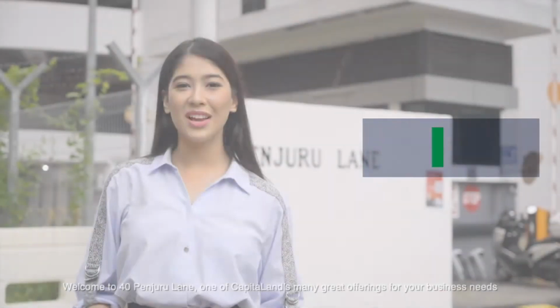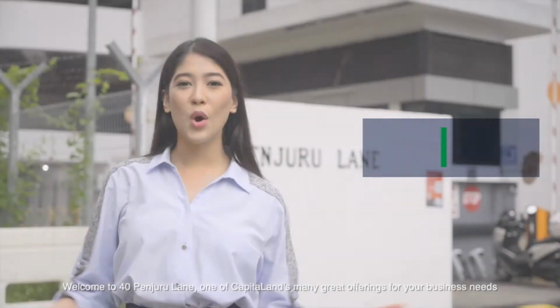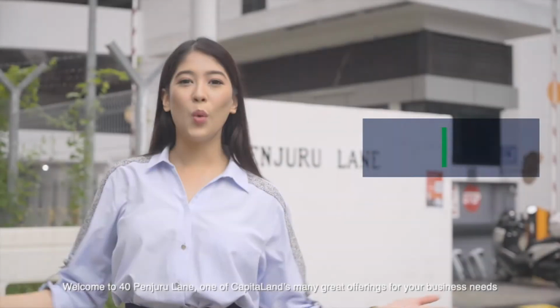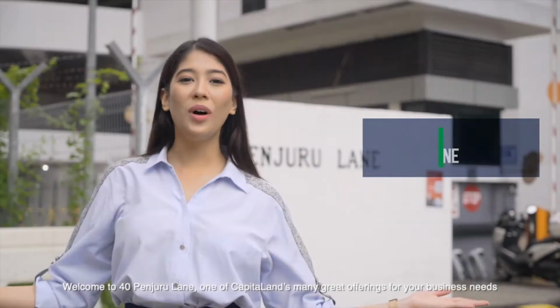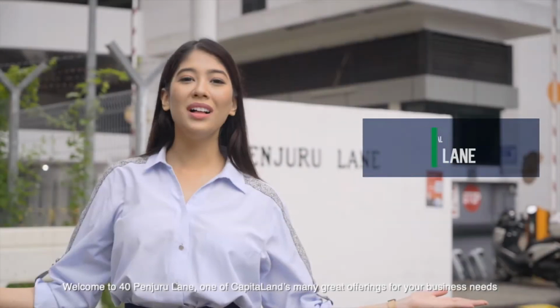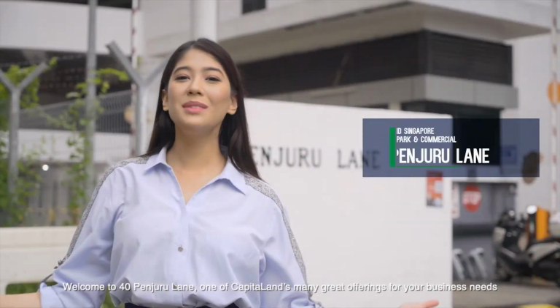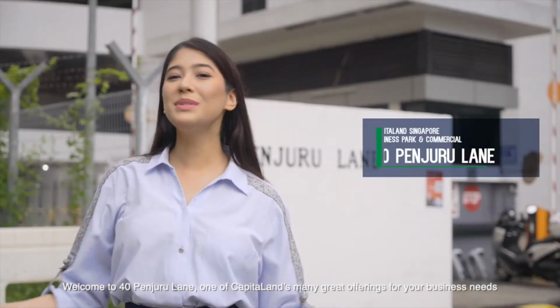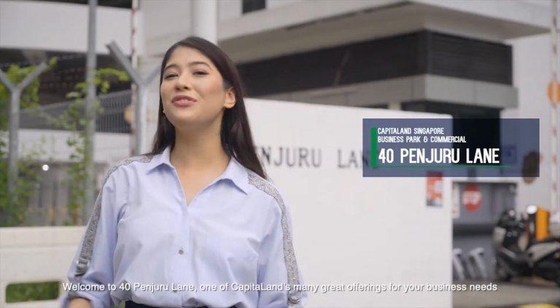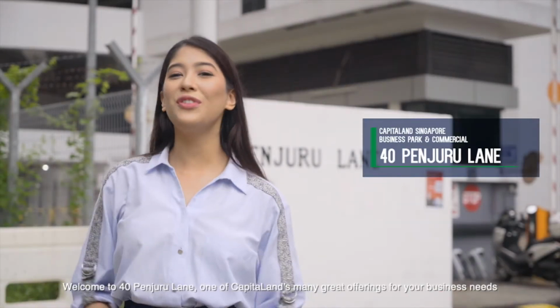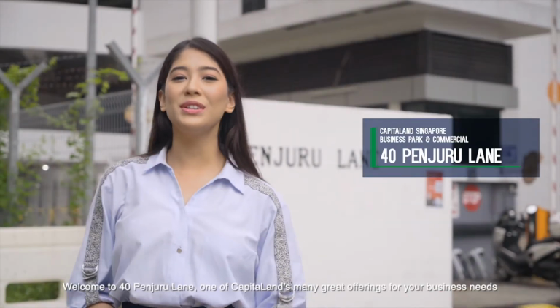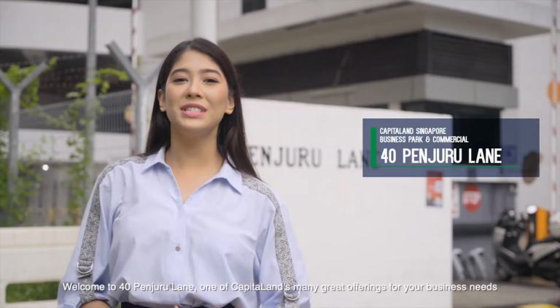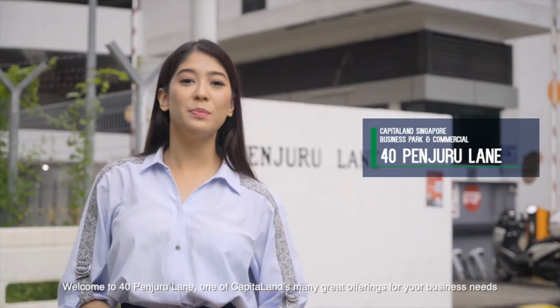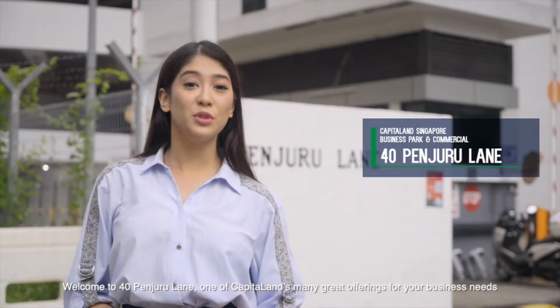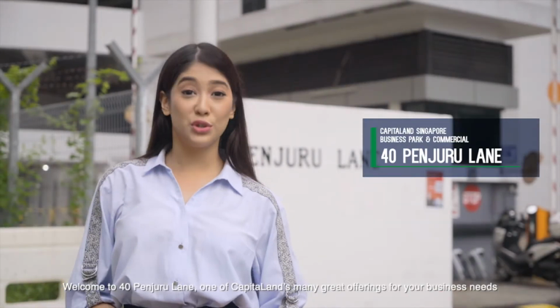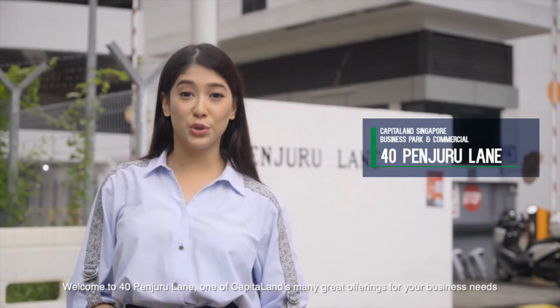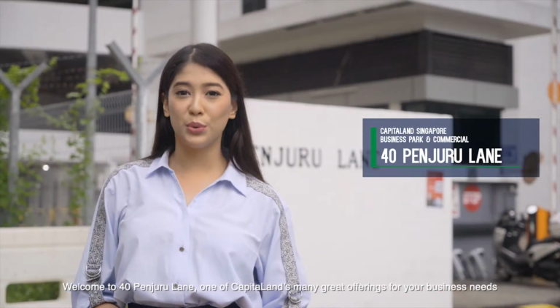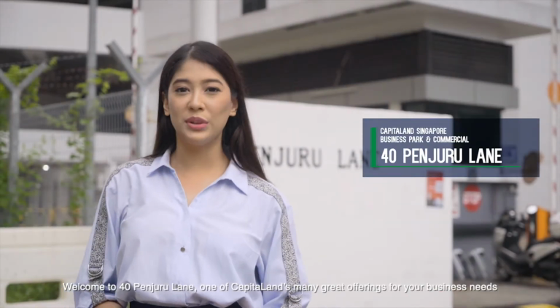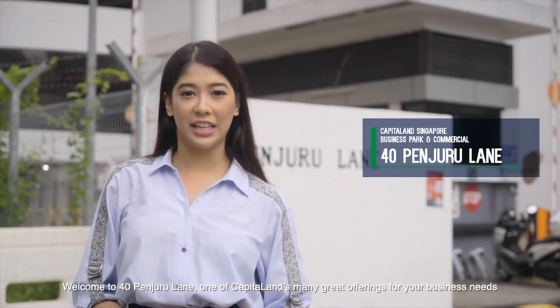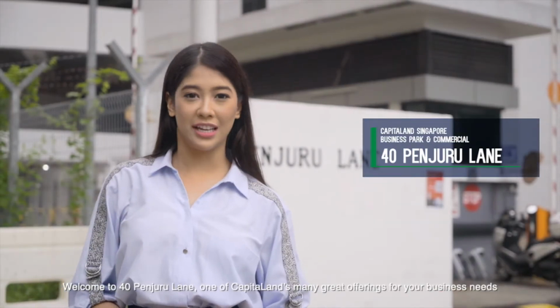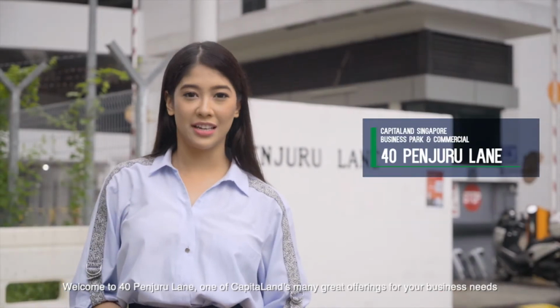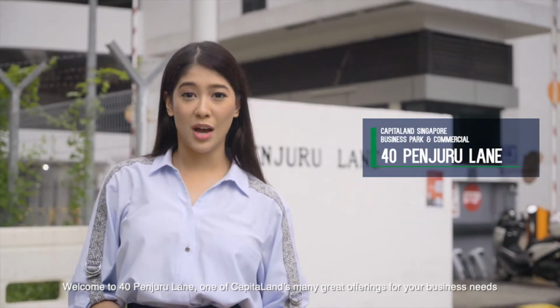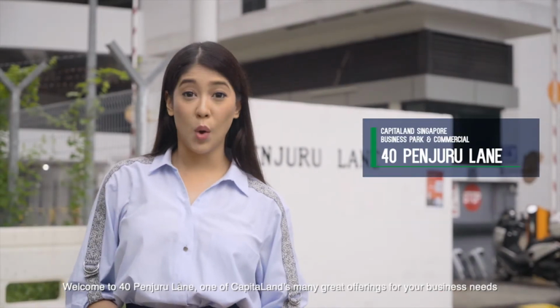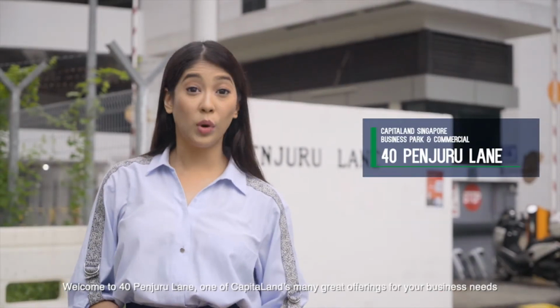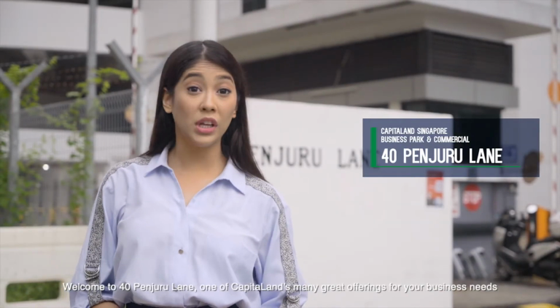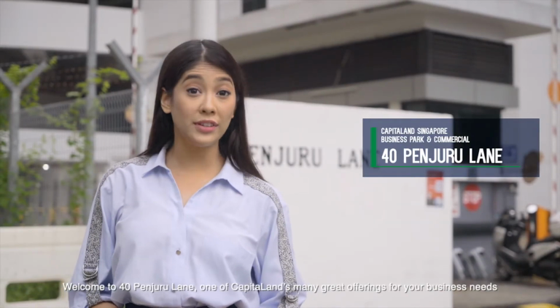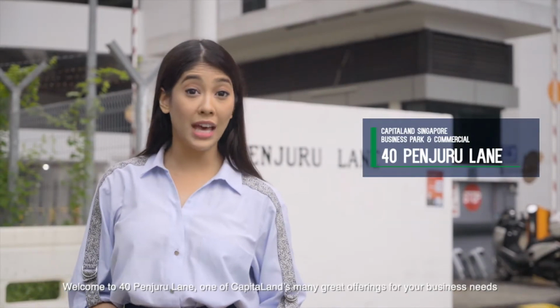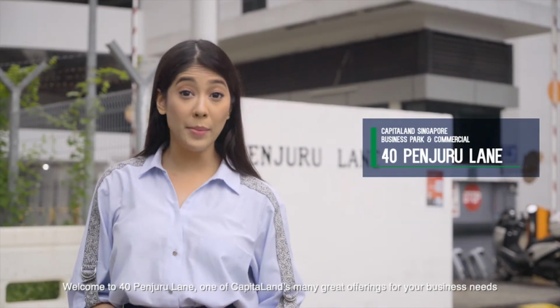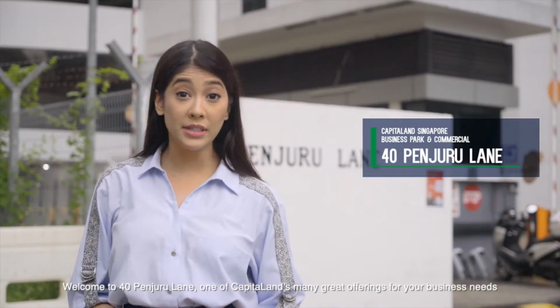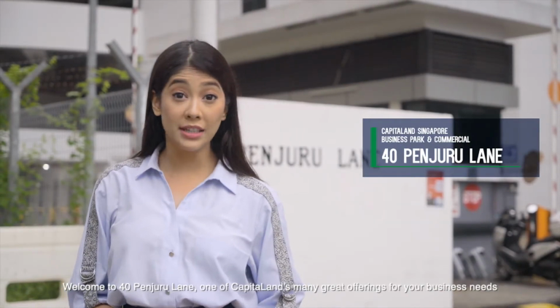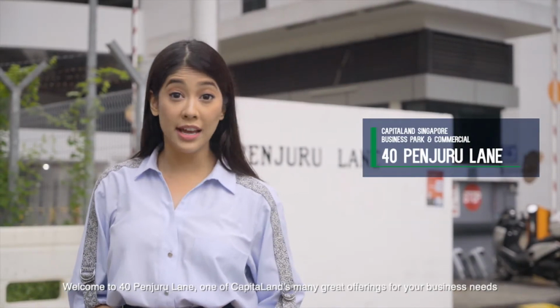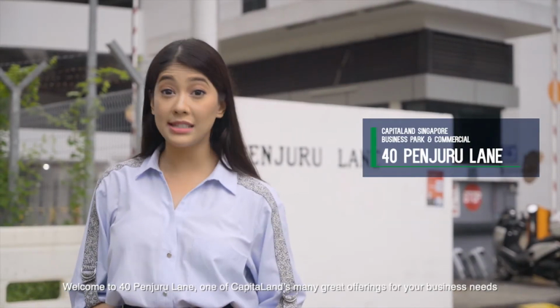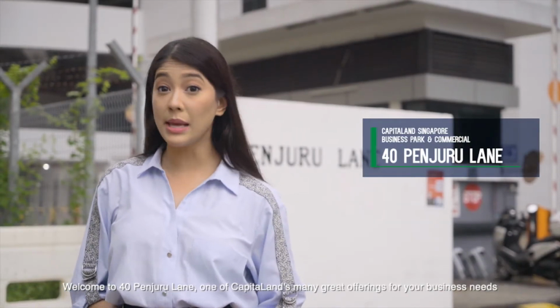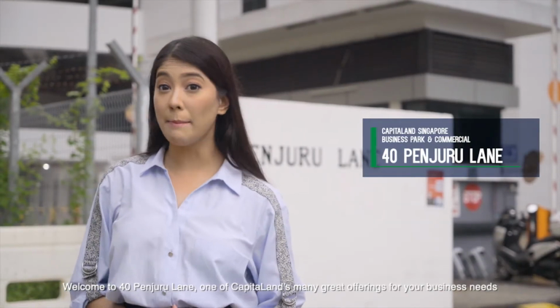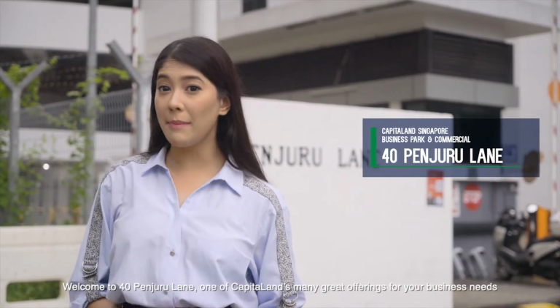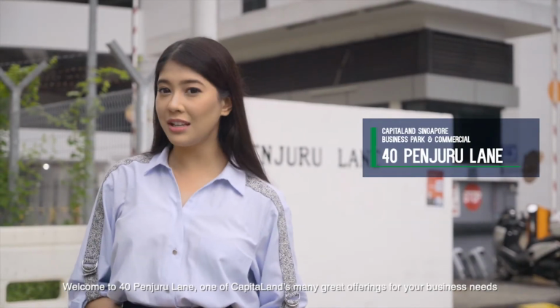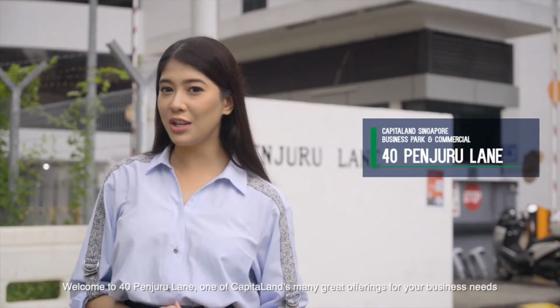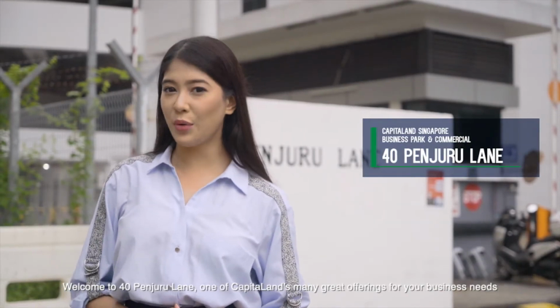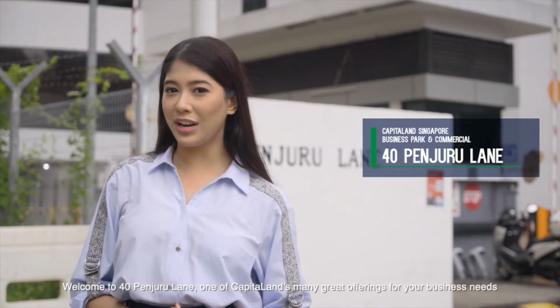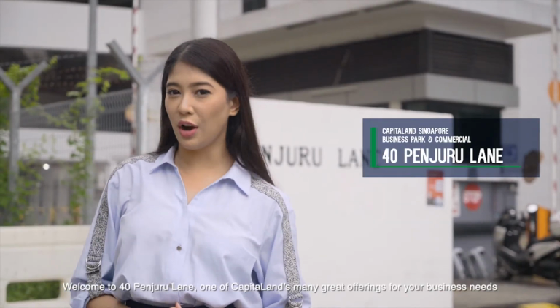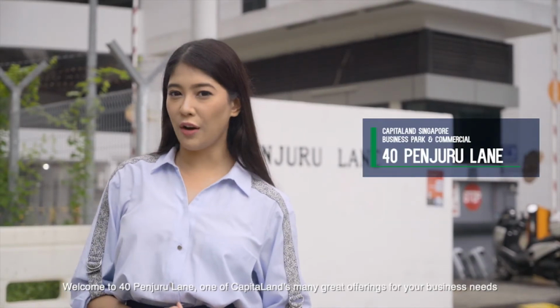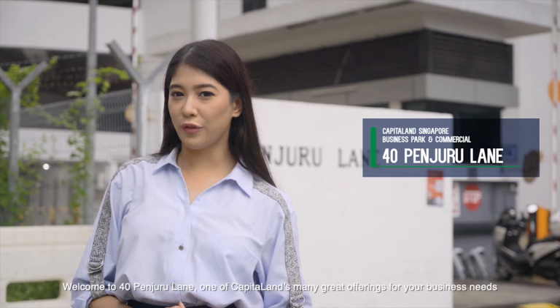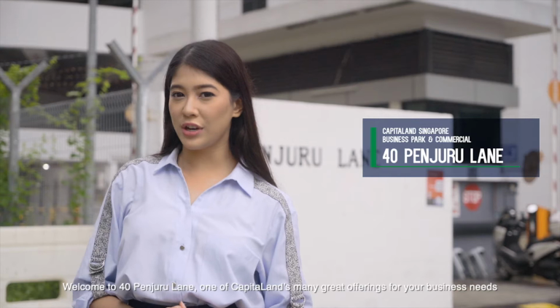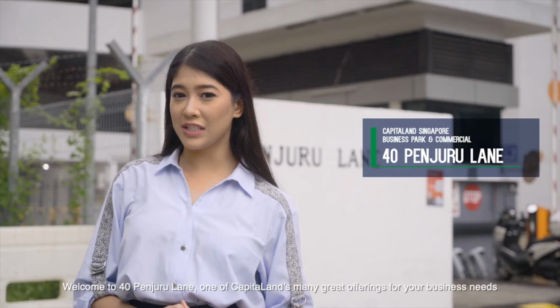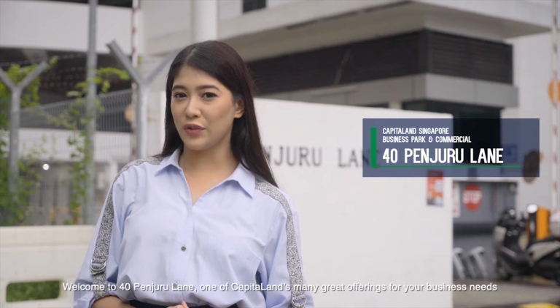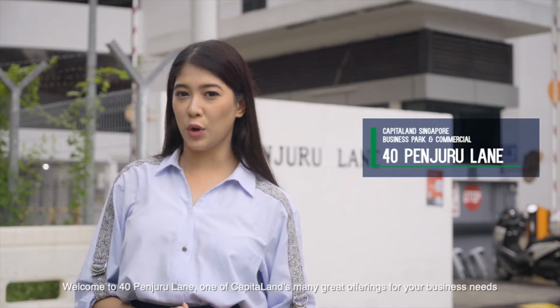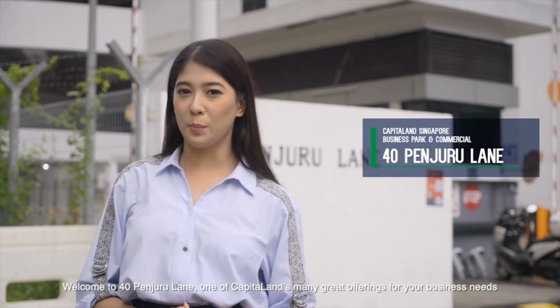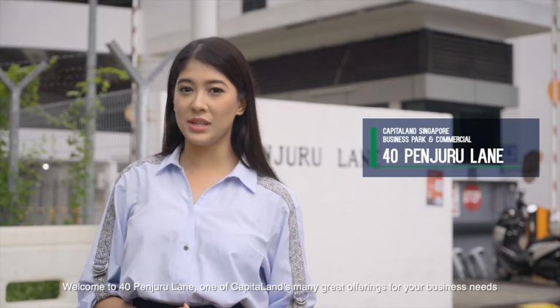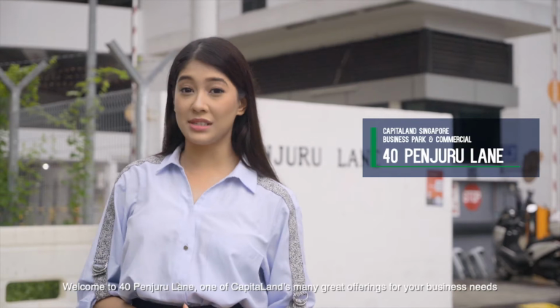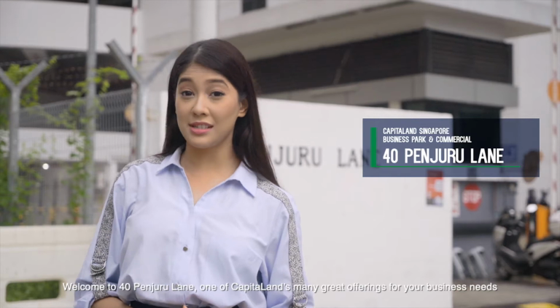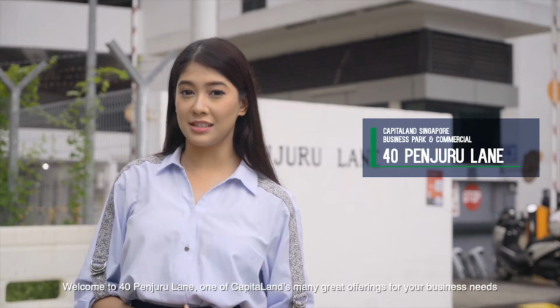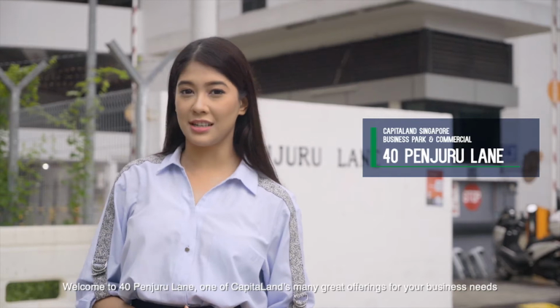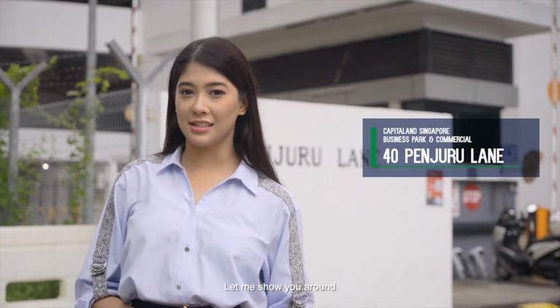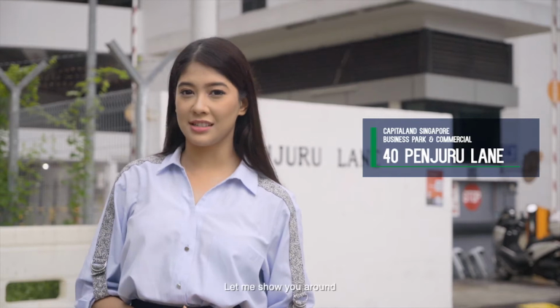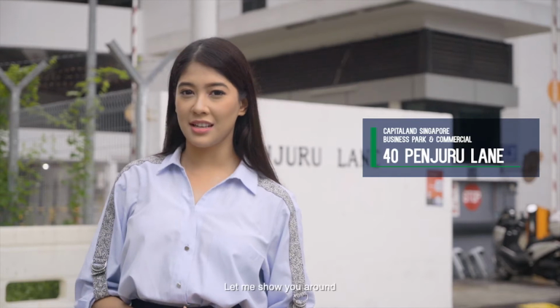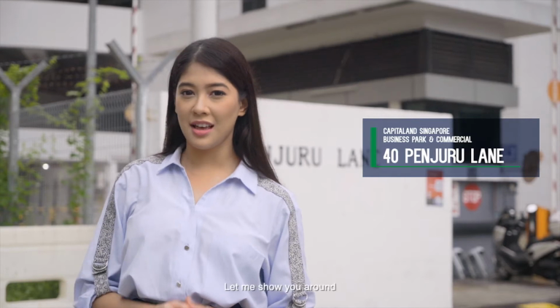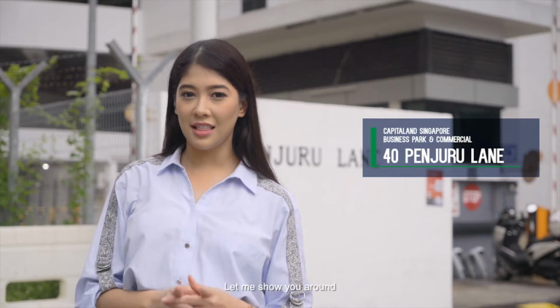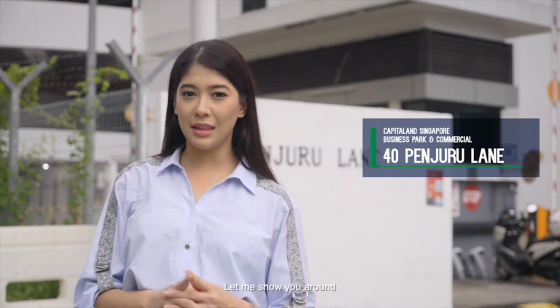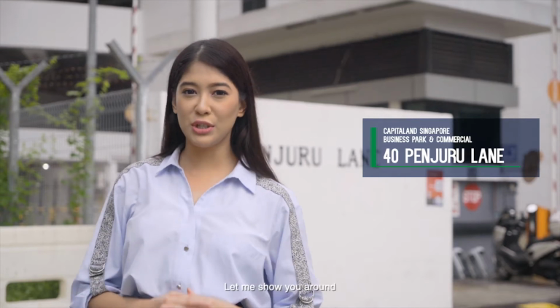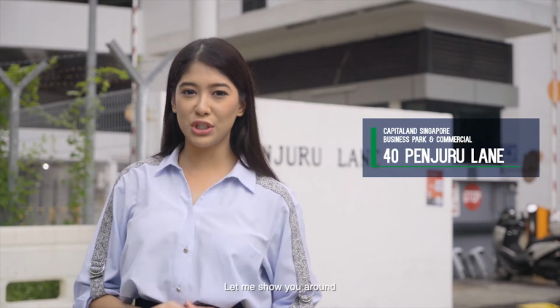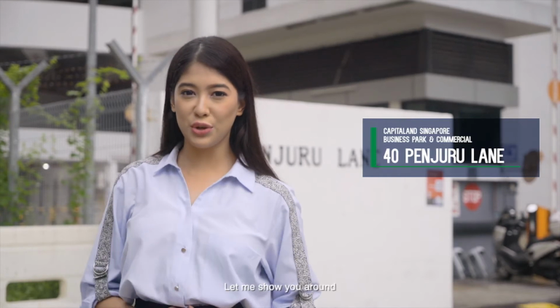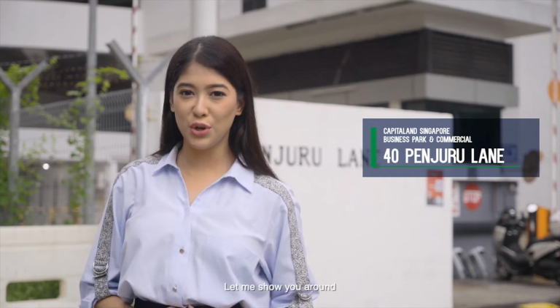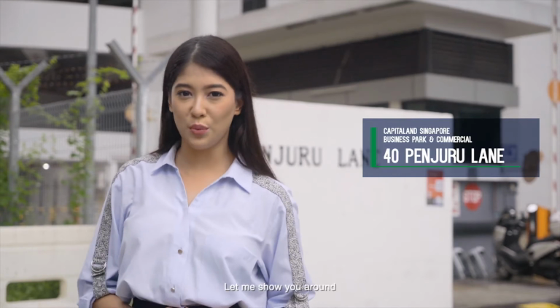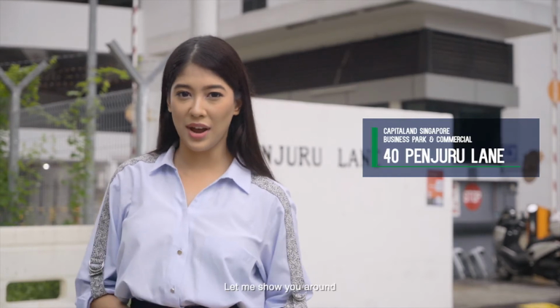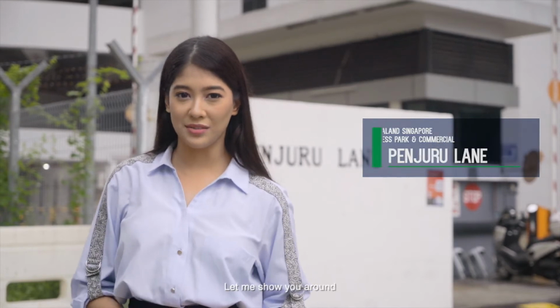Welcome to 40 Pinjuru Lane, one of CapitaLand's many great offerings for your business needs. Let me show you around.